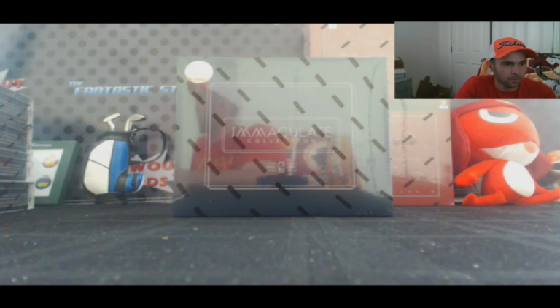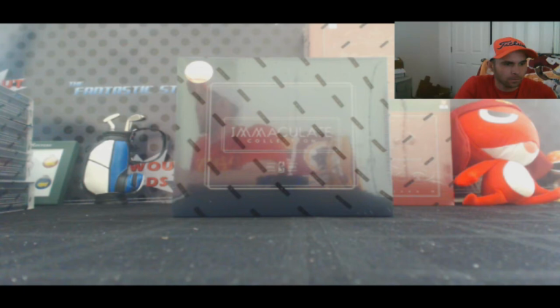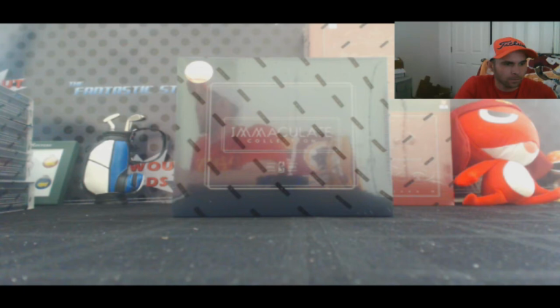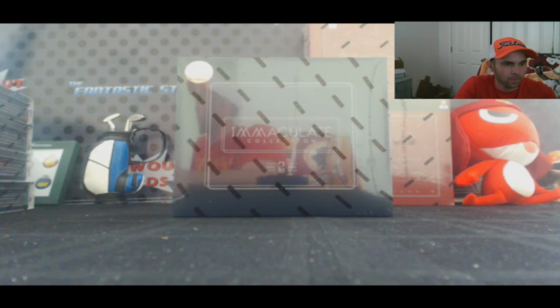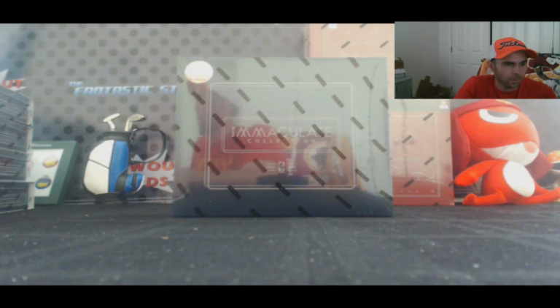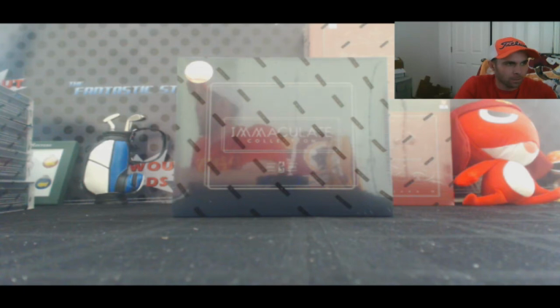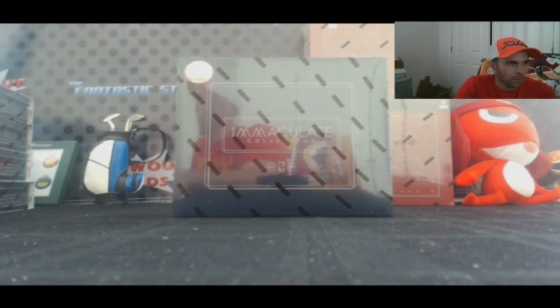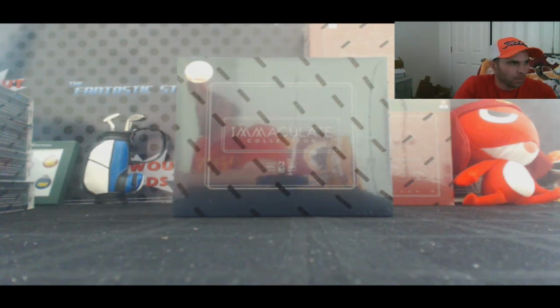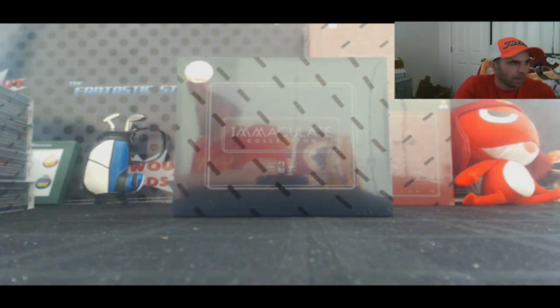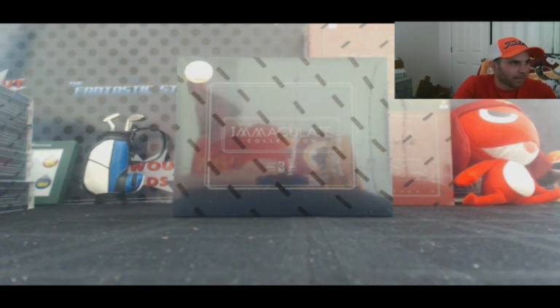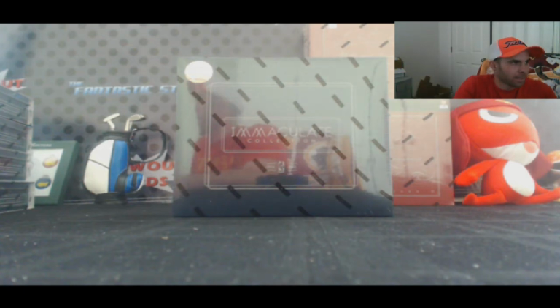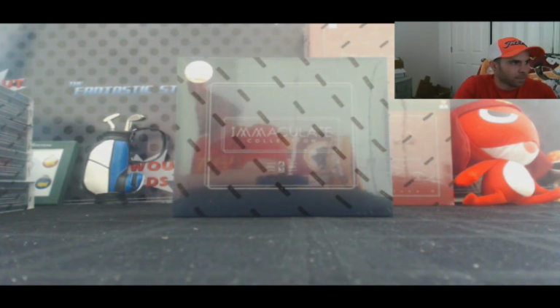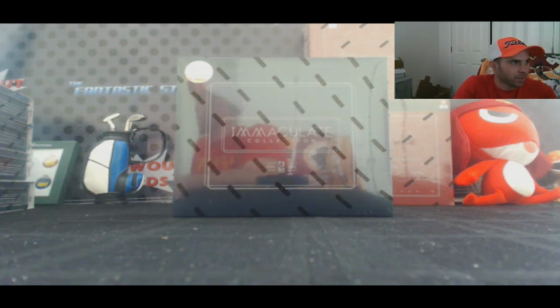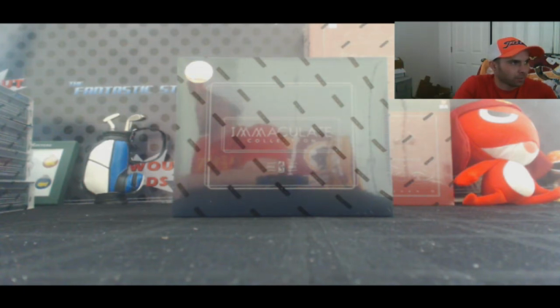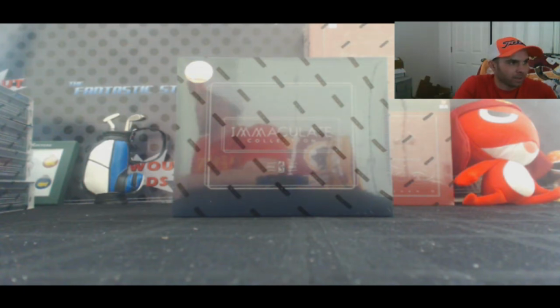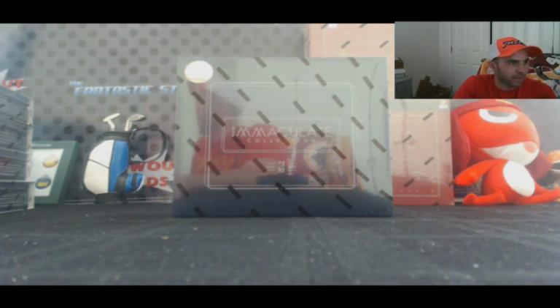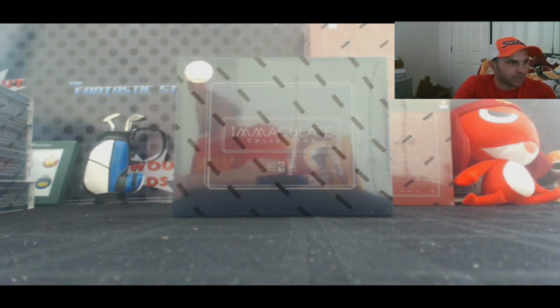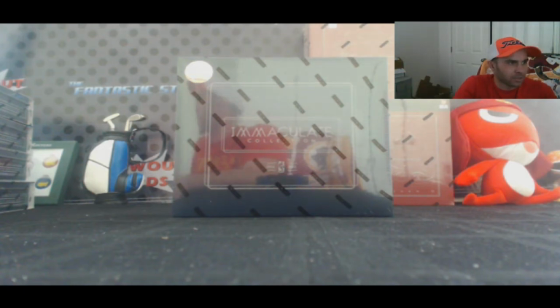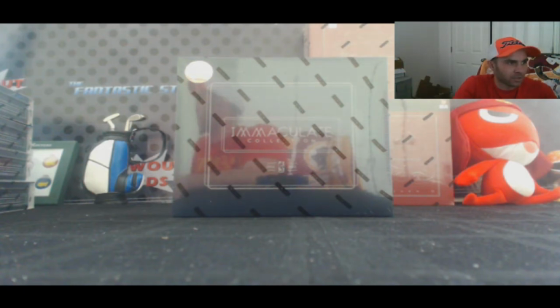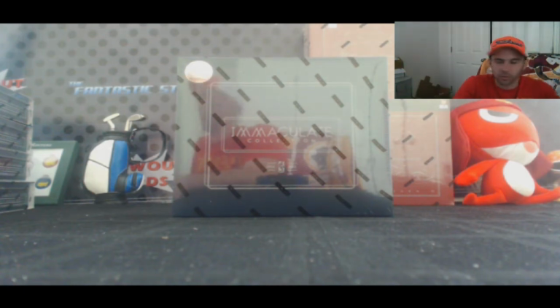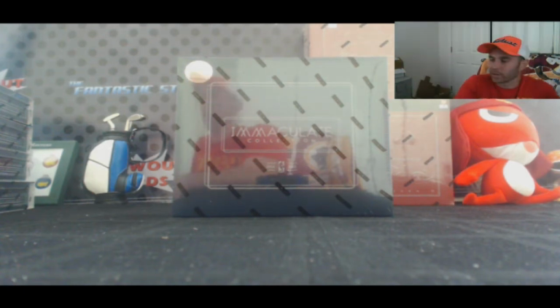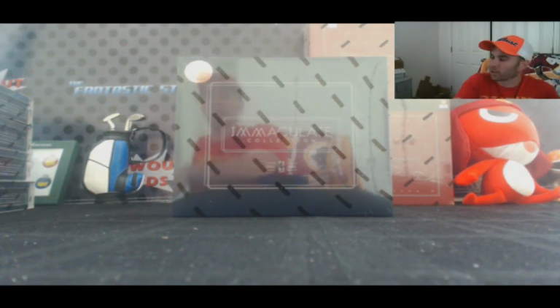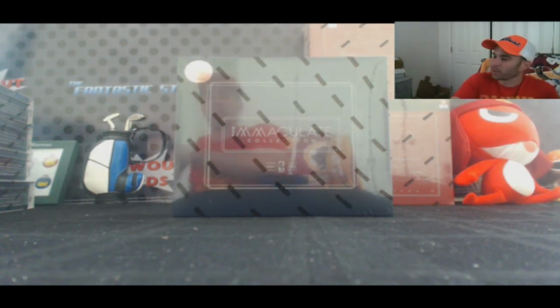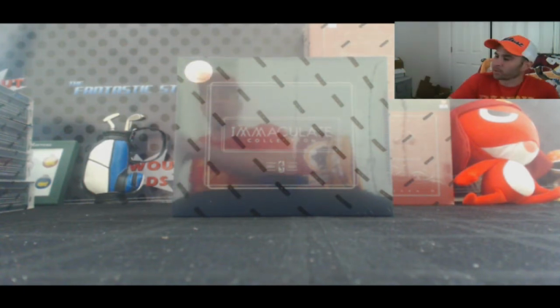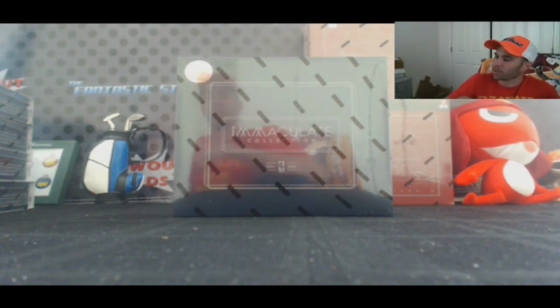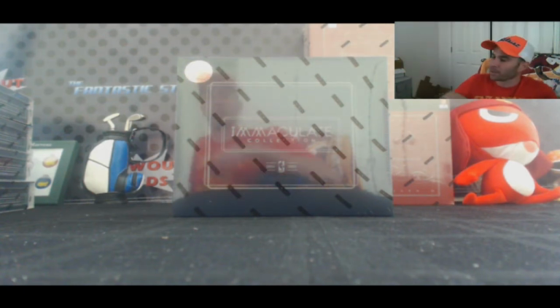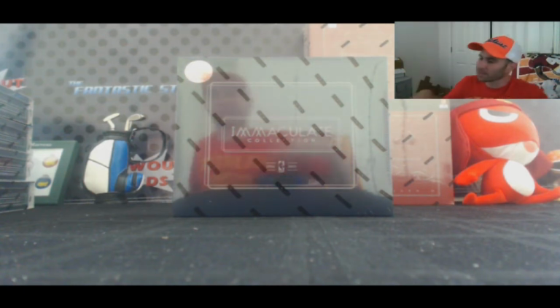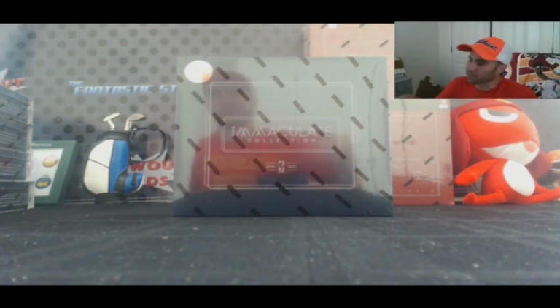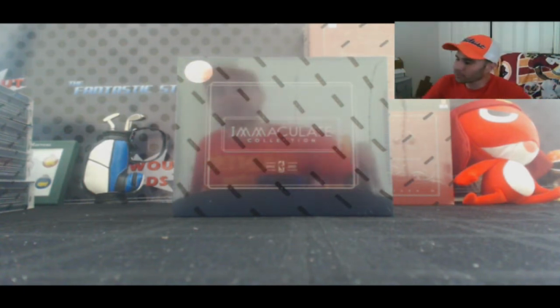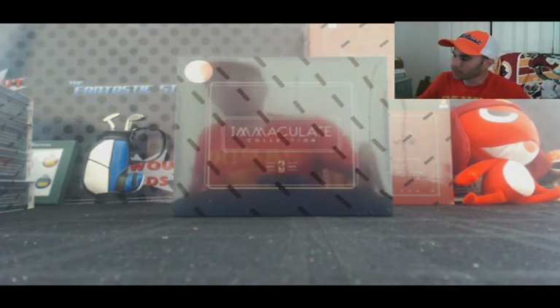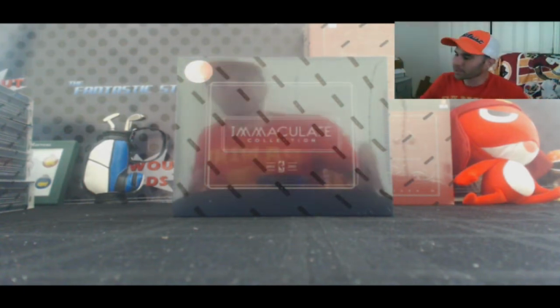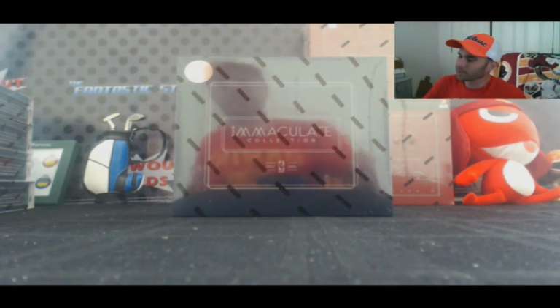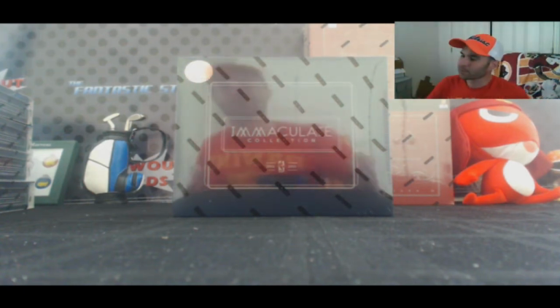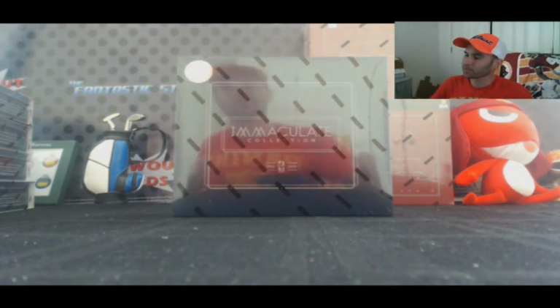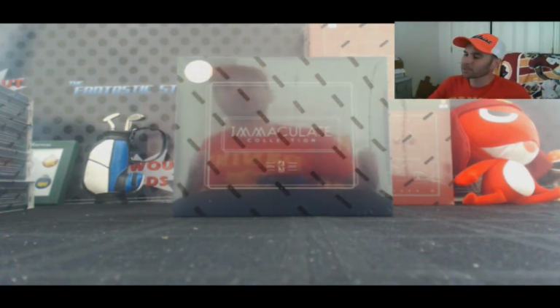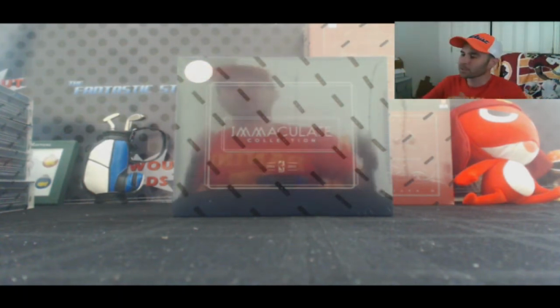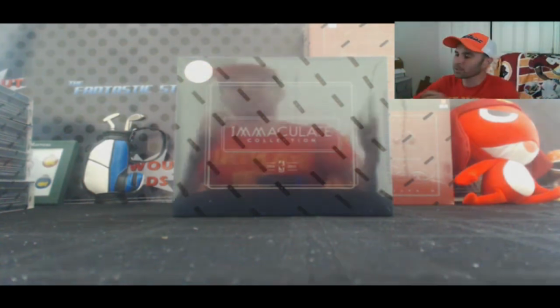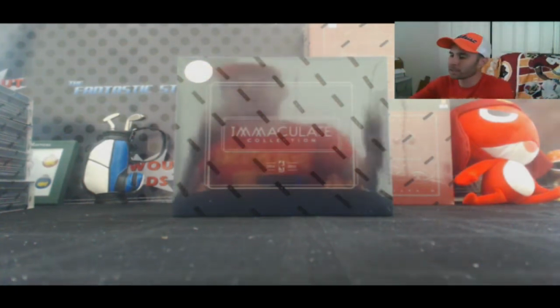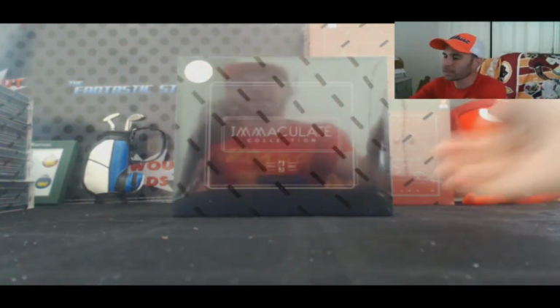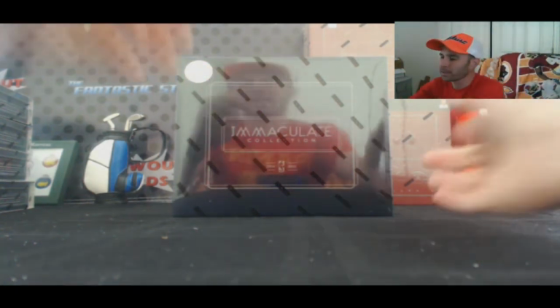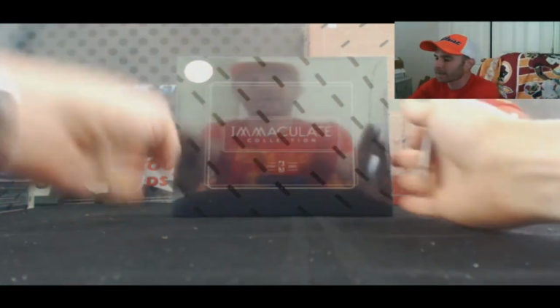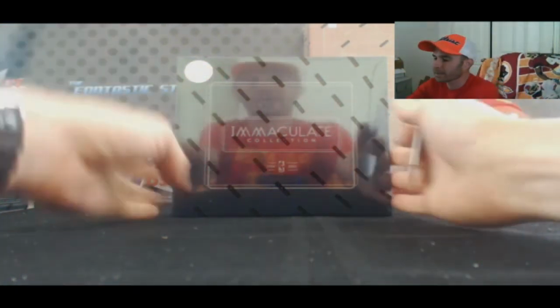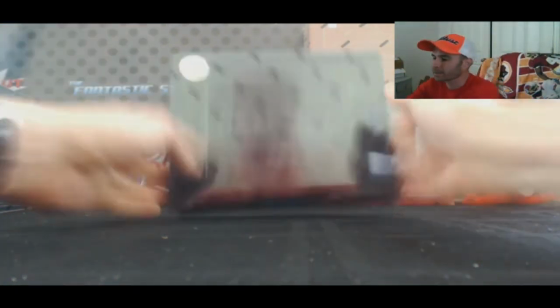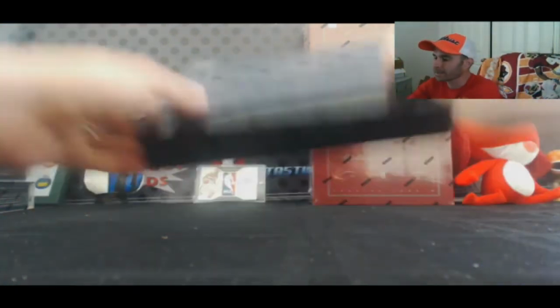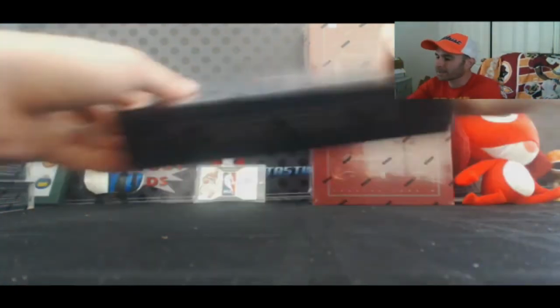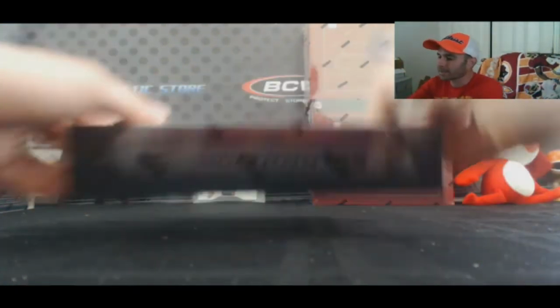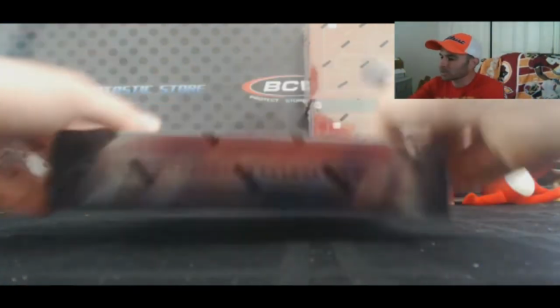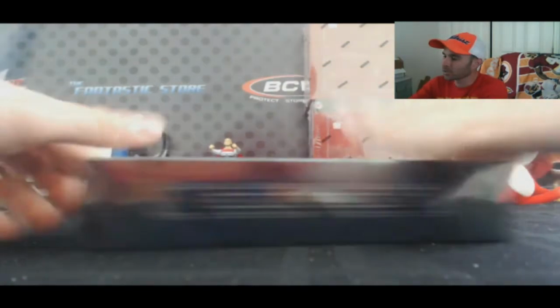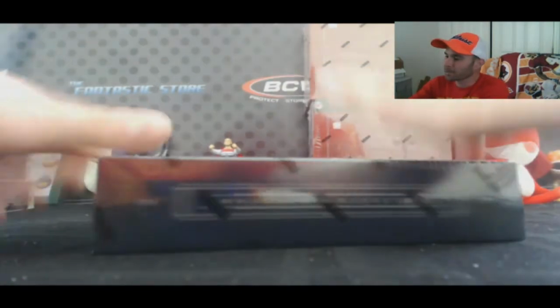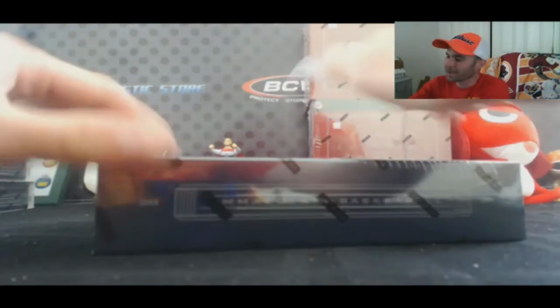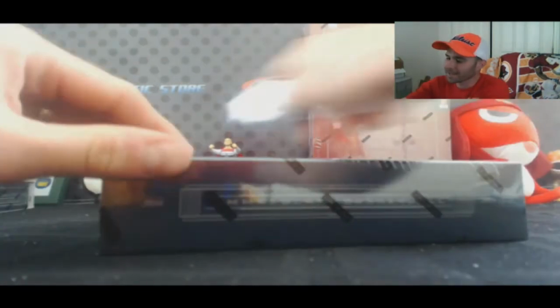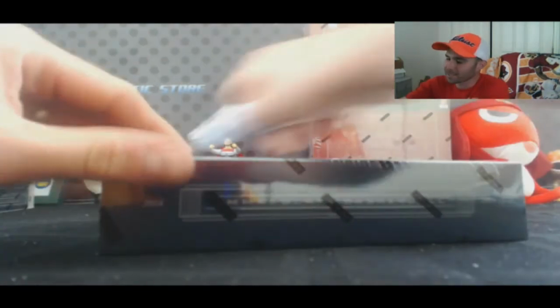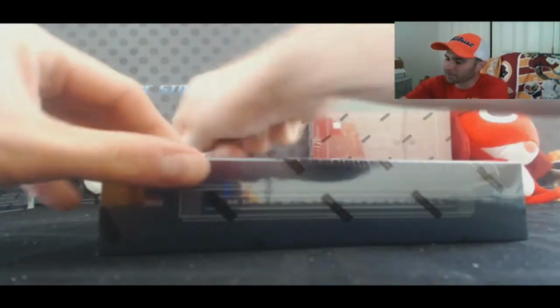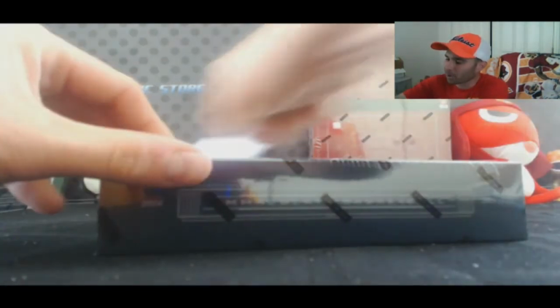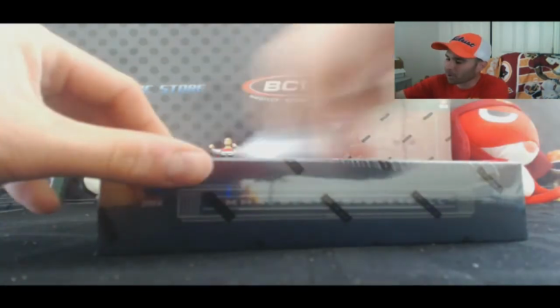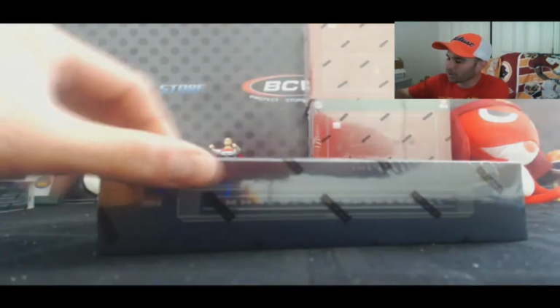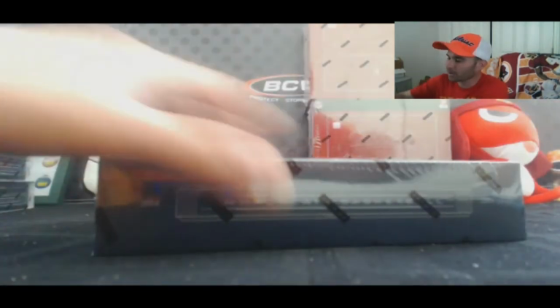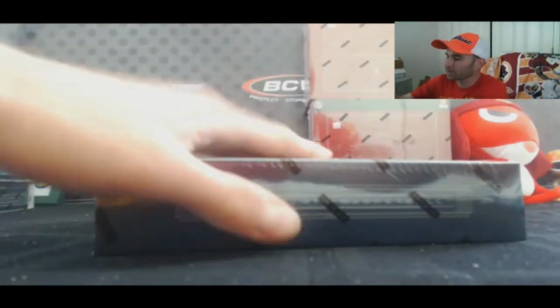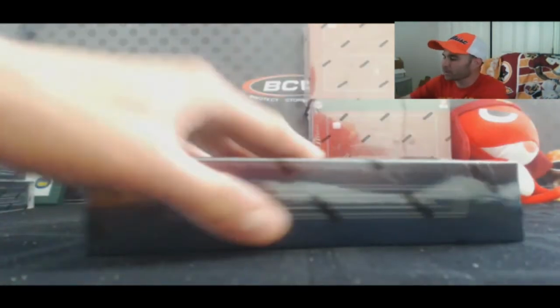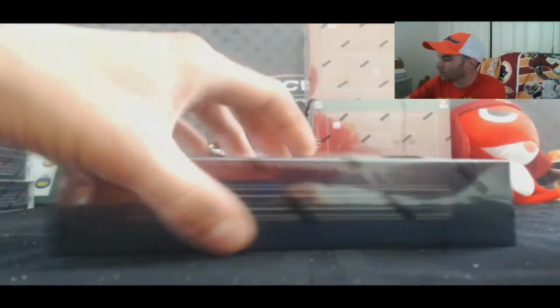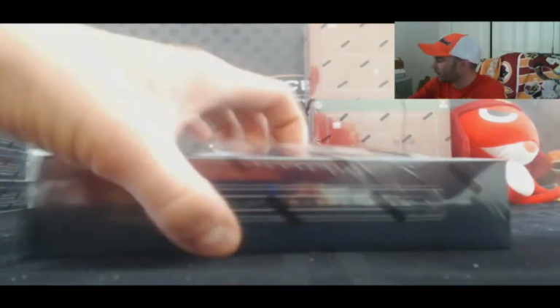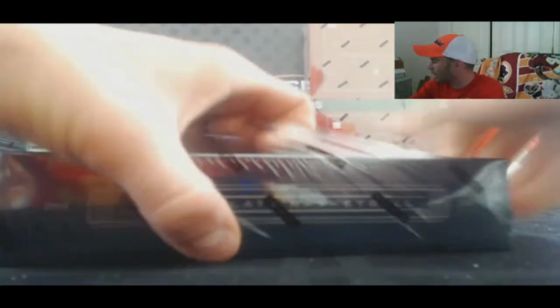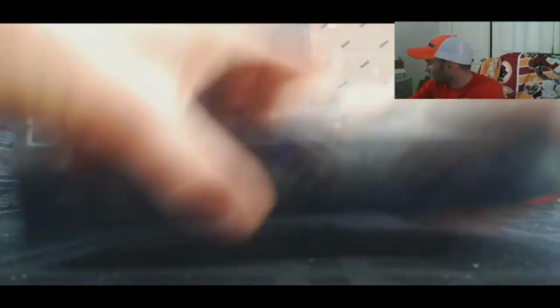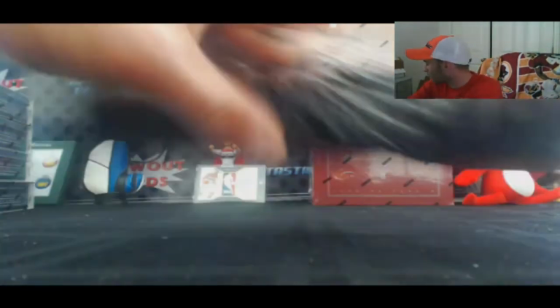Alright guys, we got Ryan here who's gonna crack open a box of 14/15 Panini Immaculate Collection Basketball. Good luck.